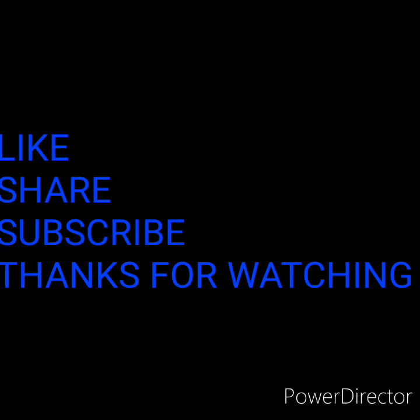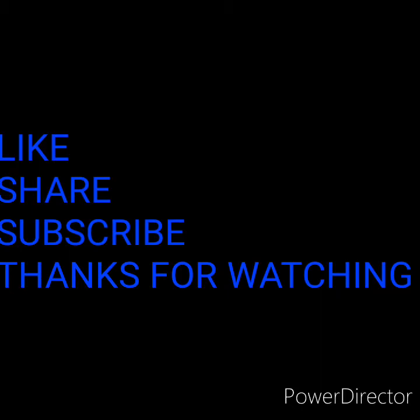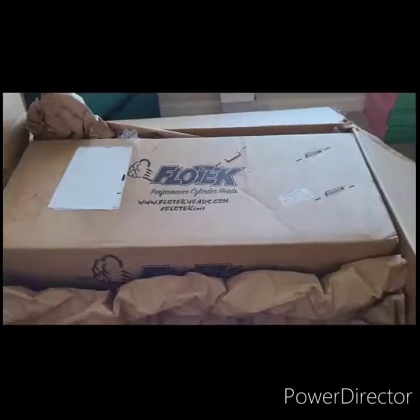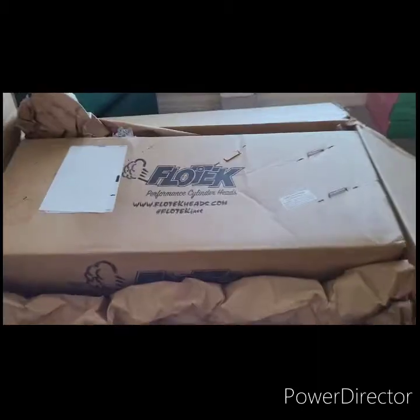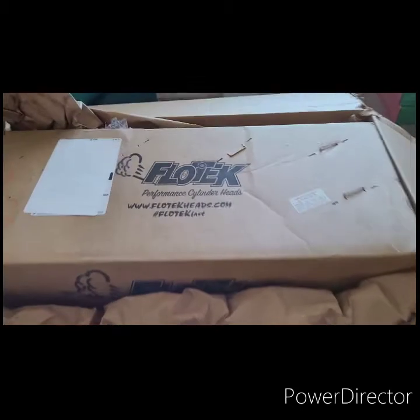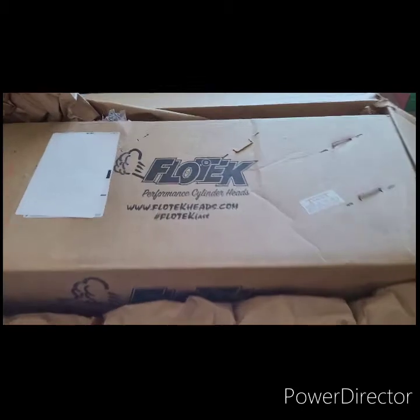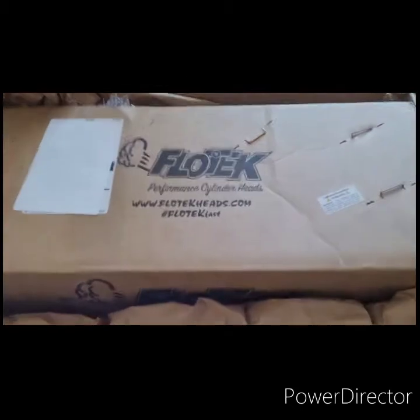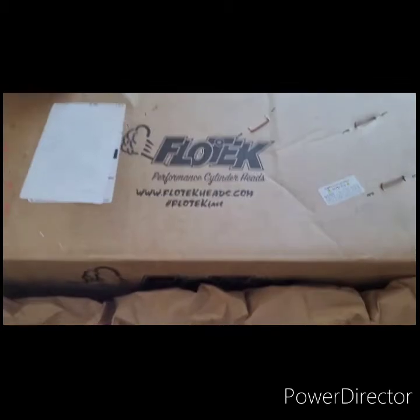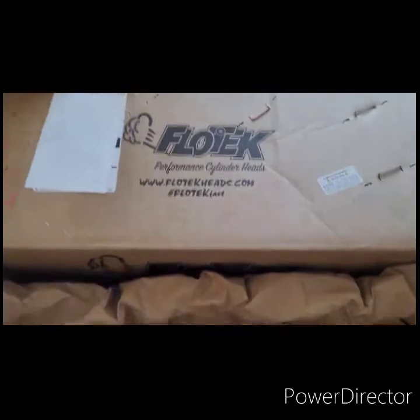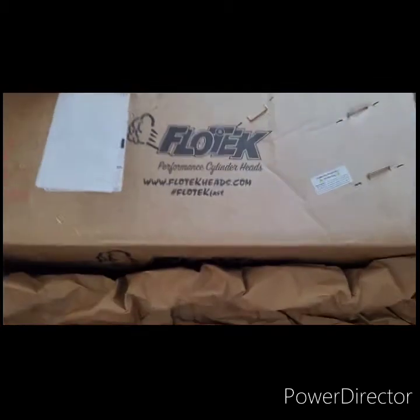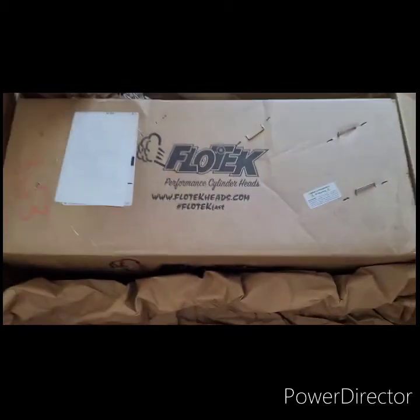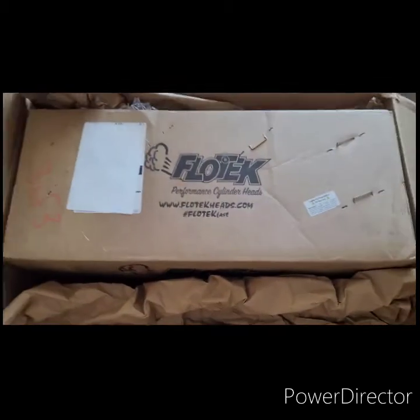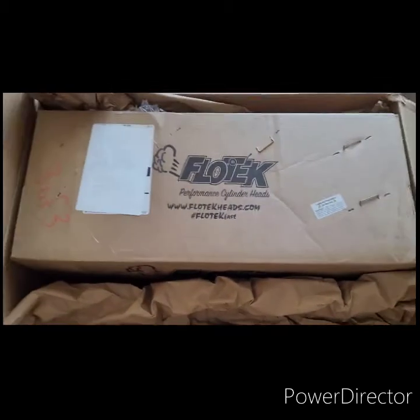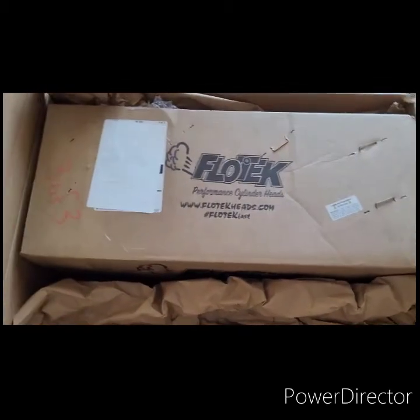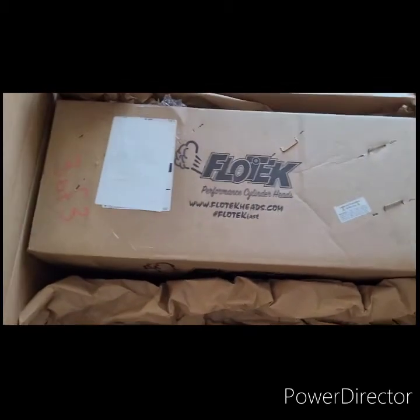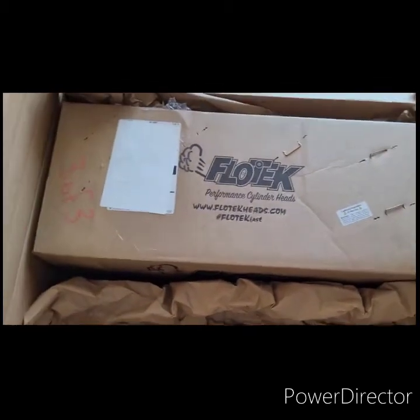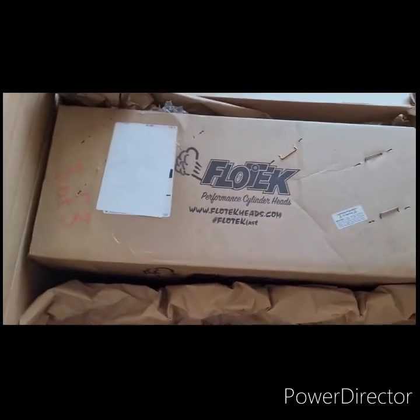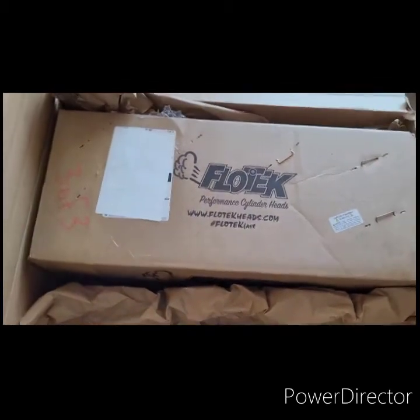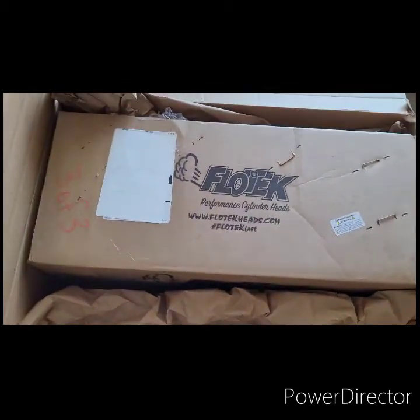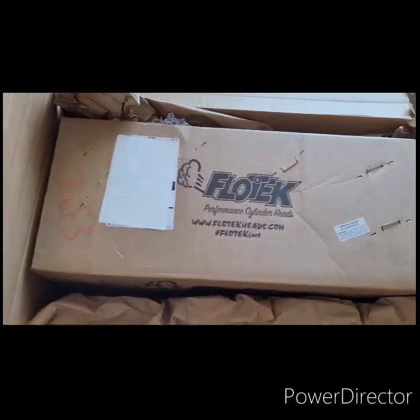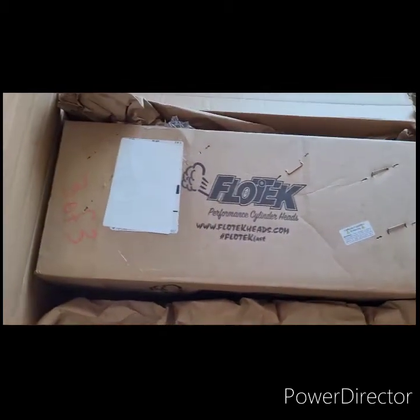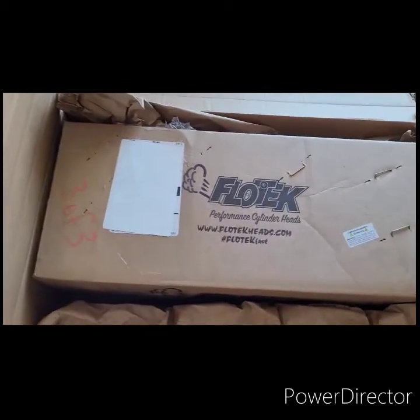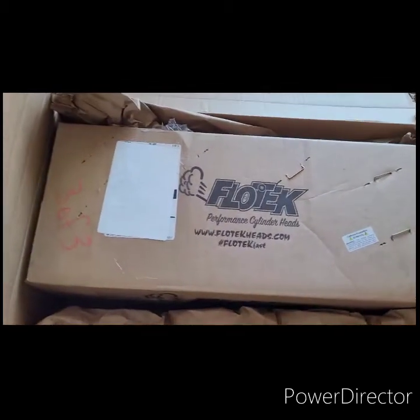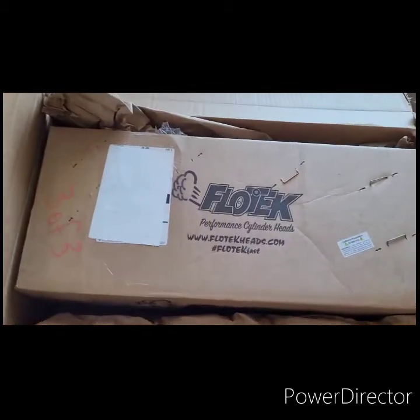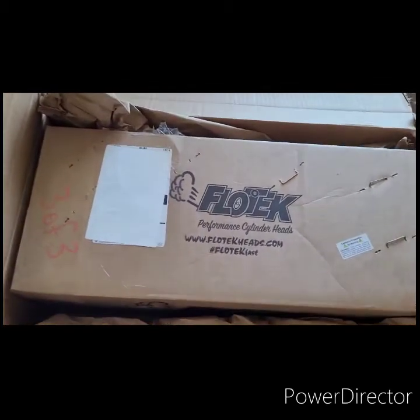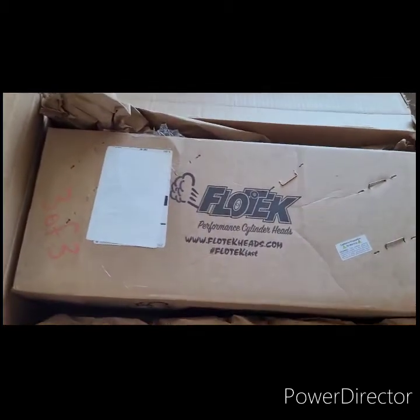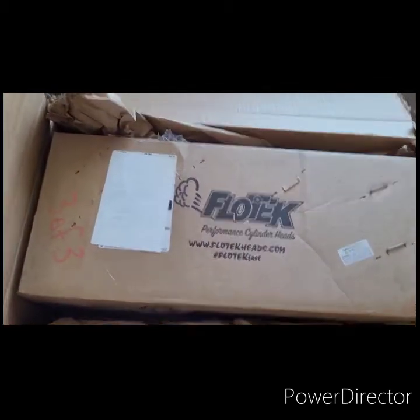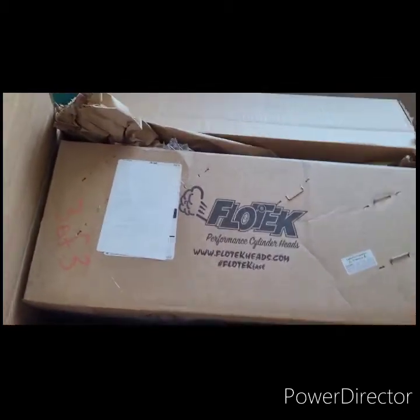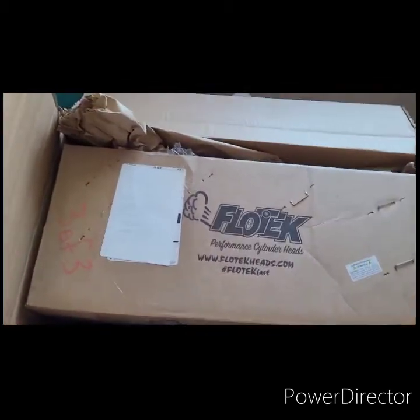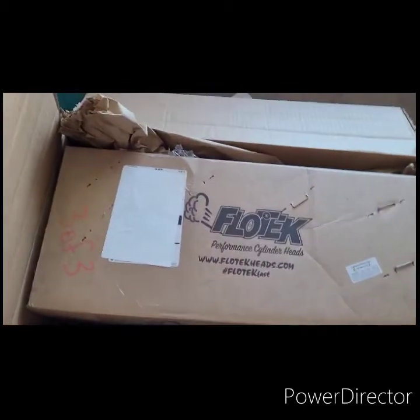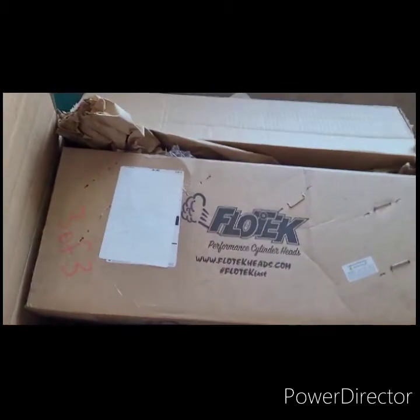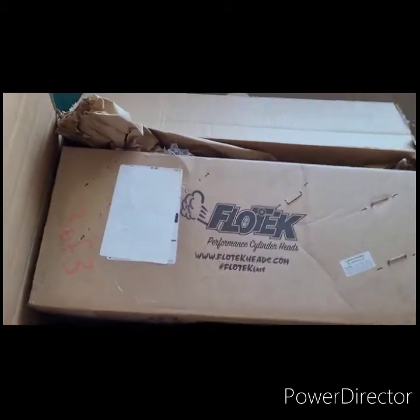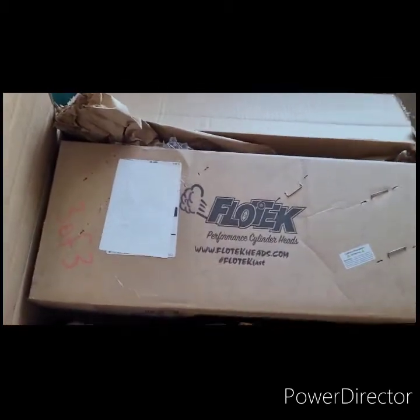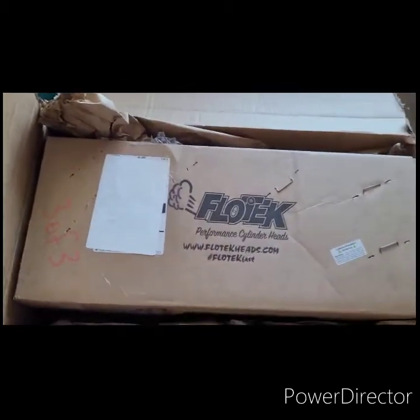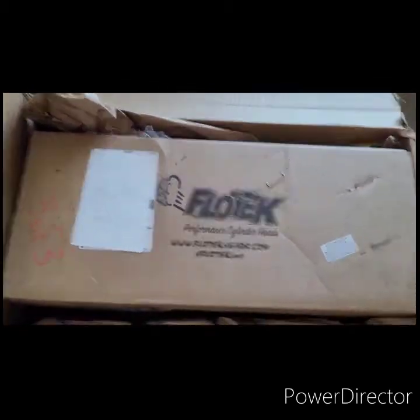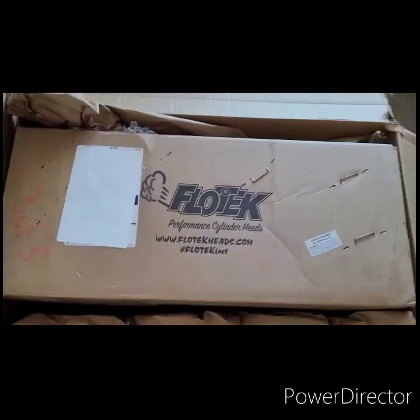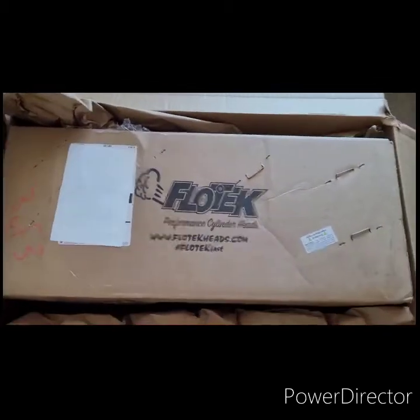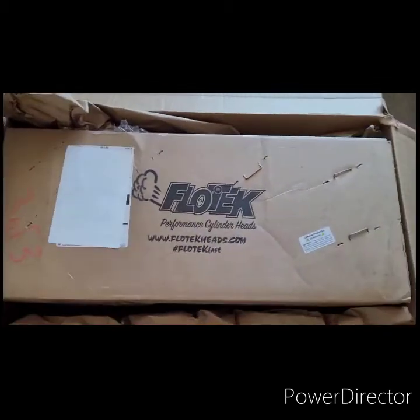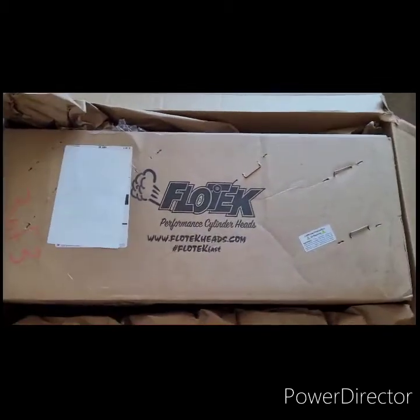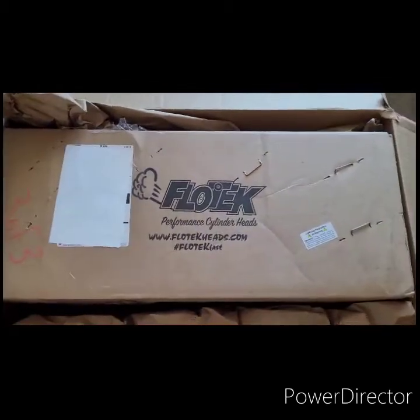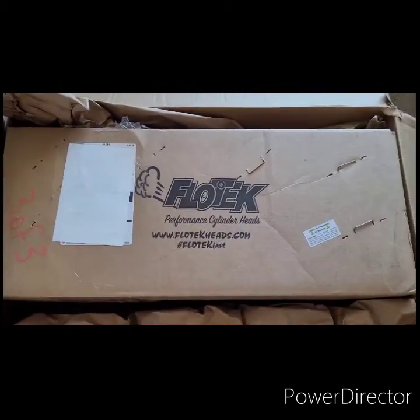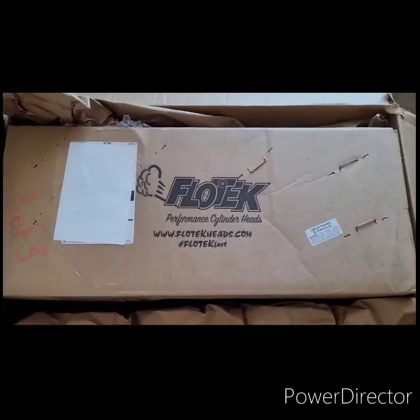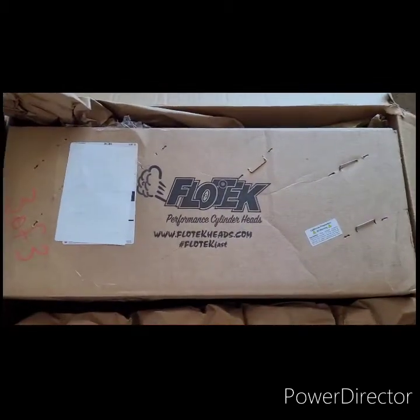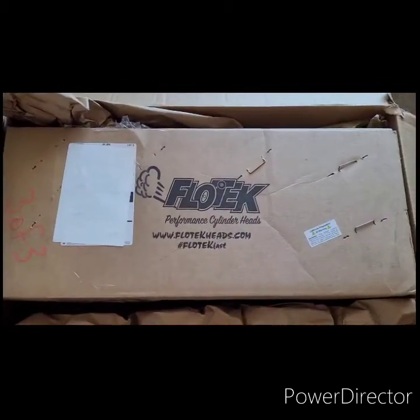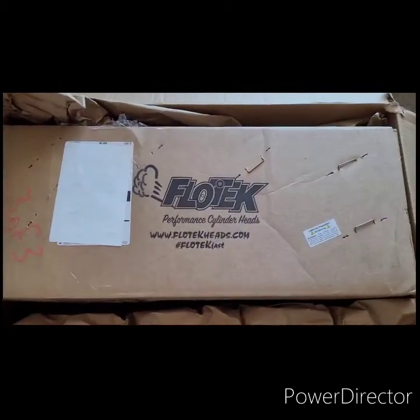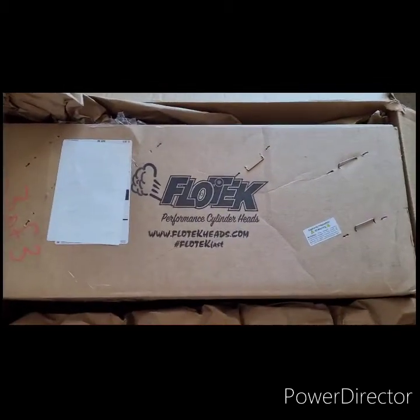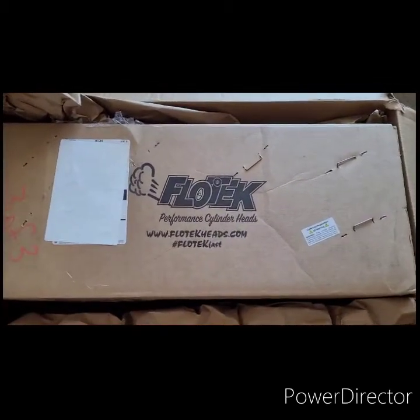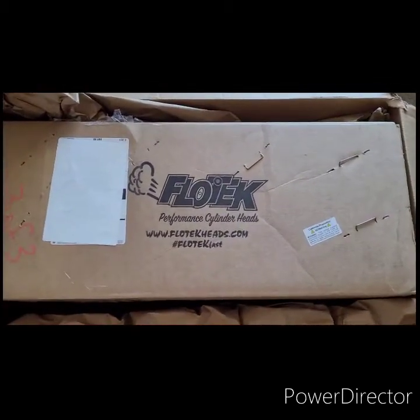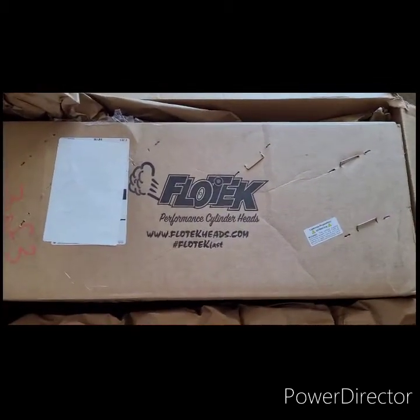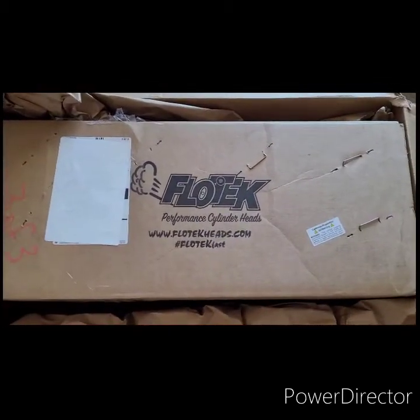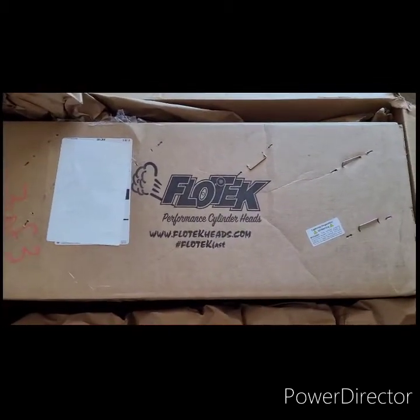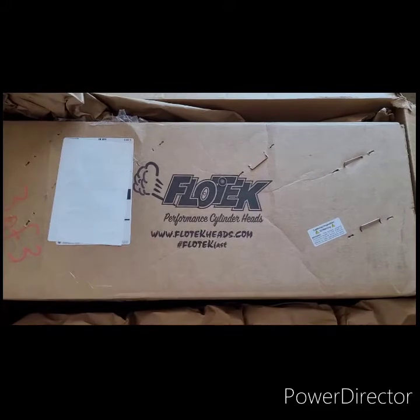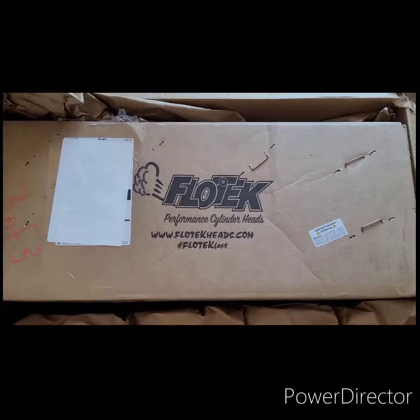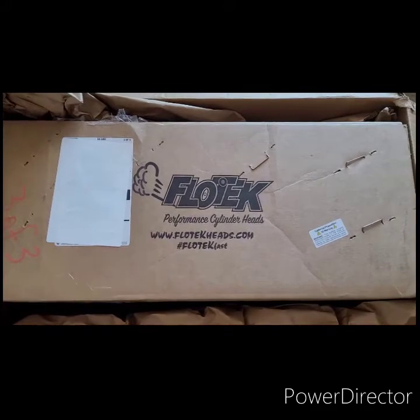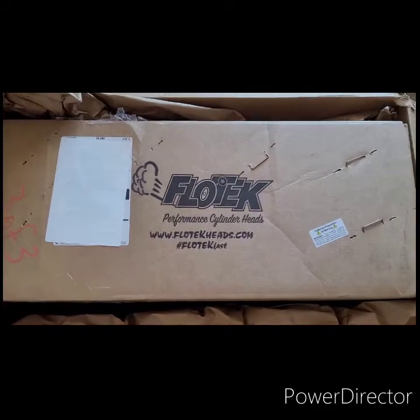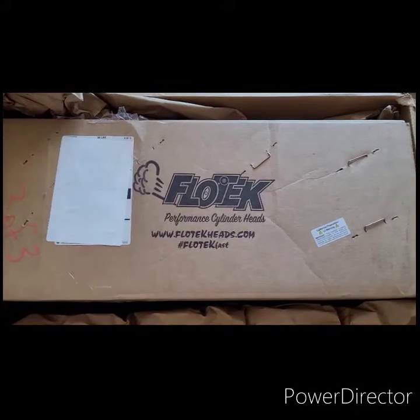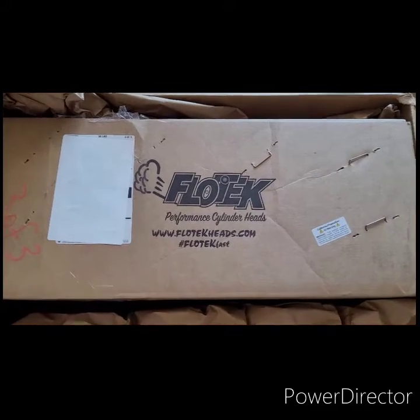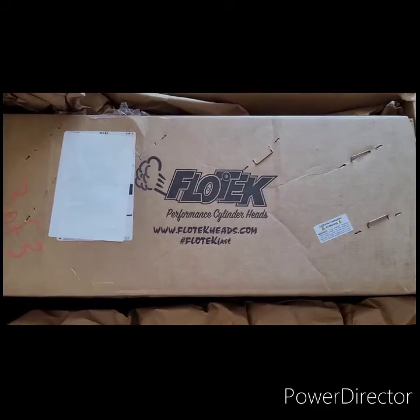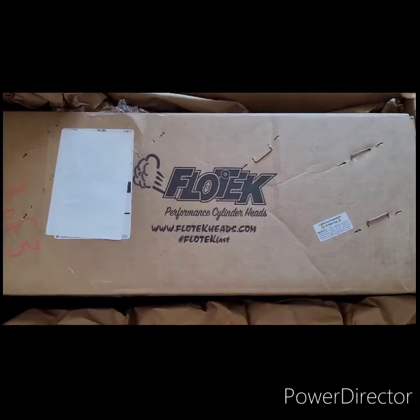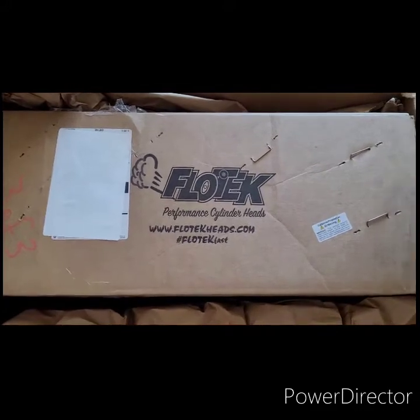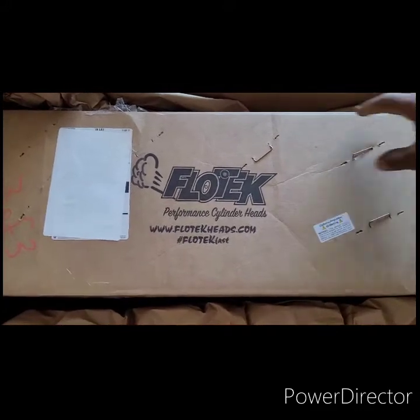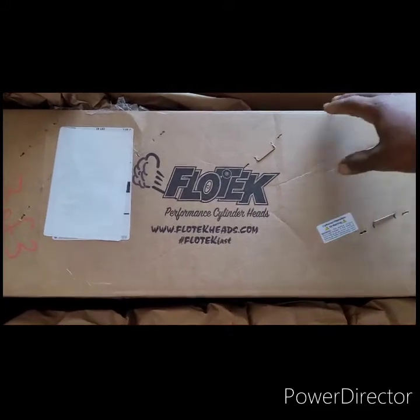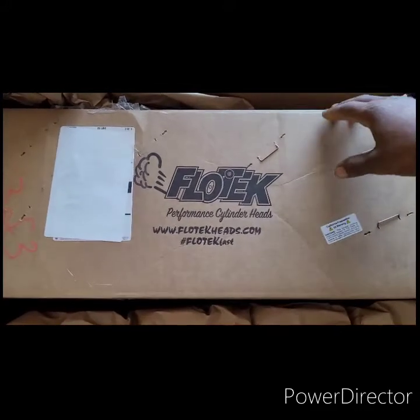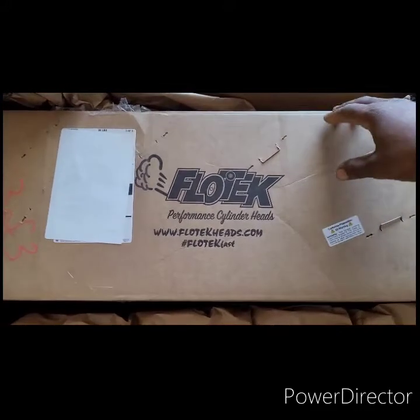All right, so this video is going to be about the unboxing of the Flowtech LS3 heads from Summit Racing.